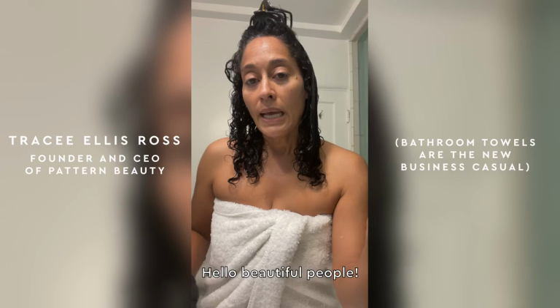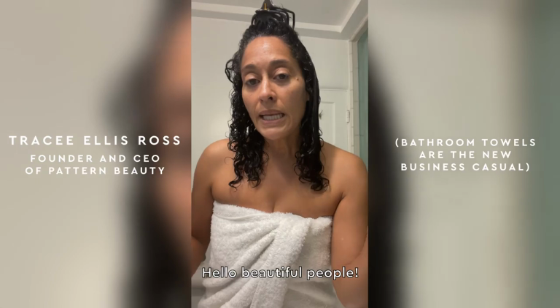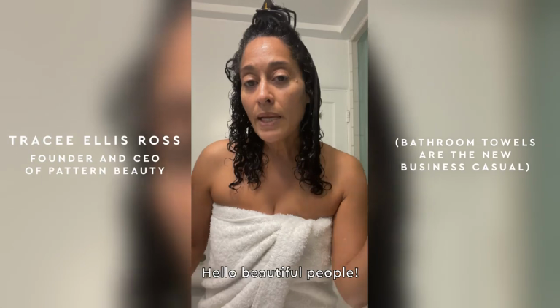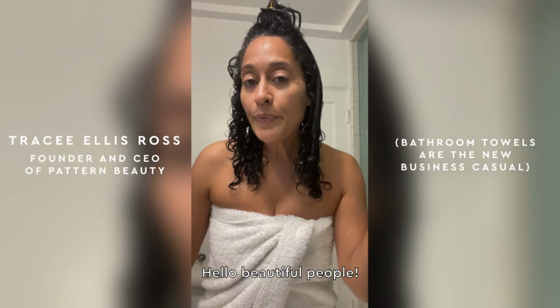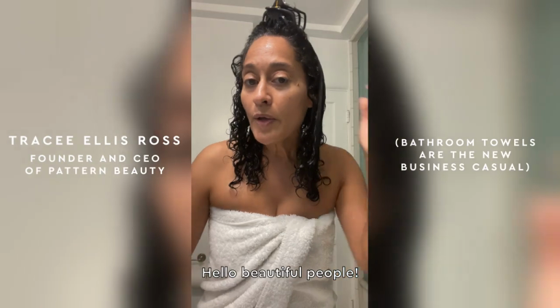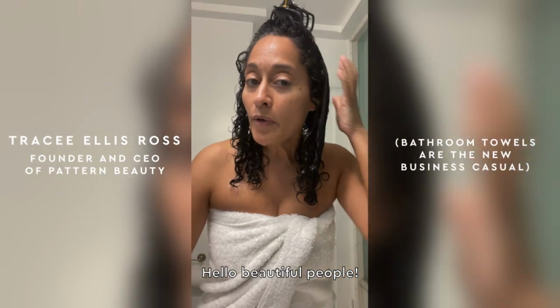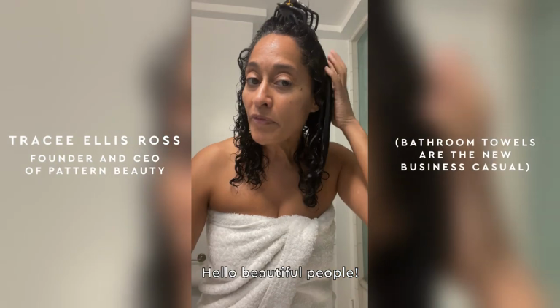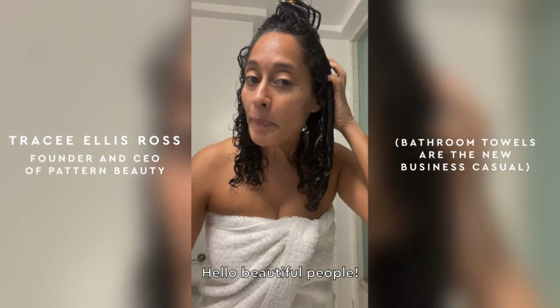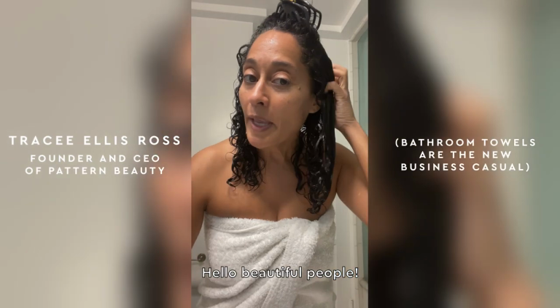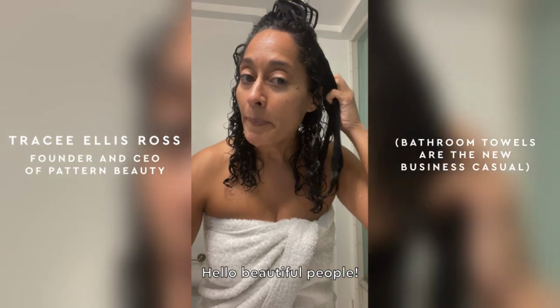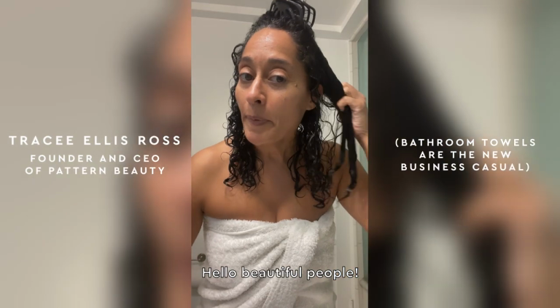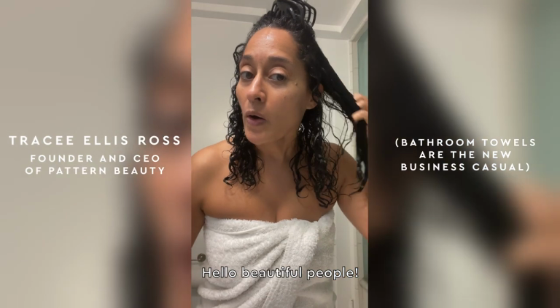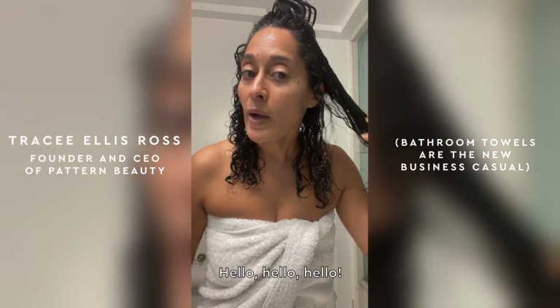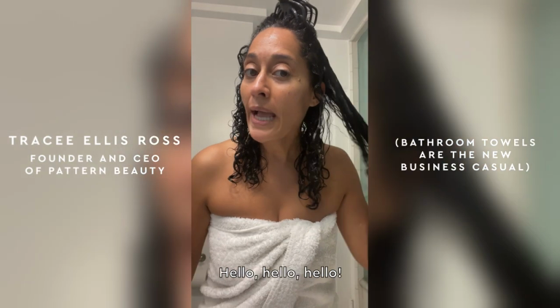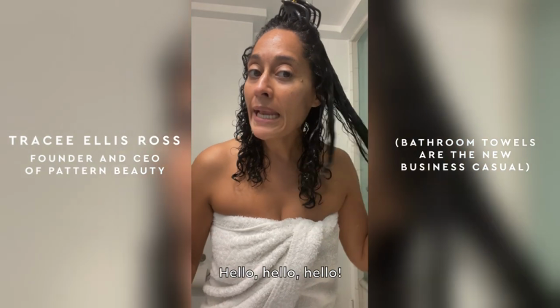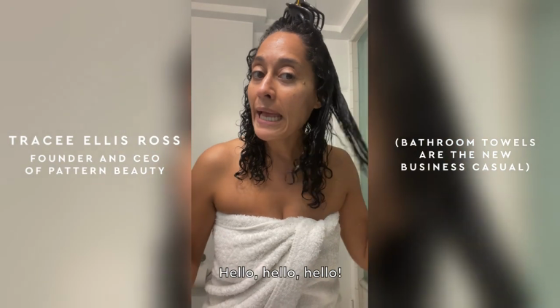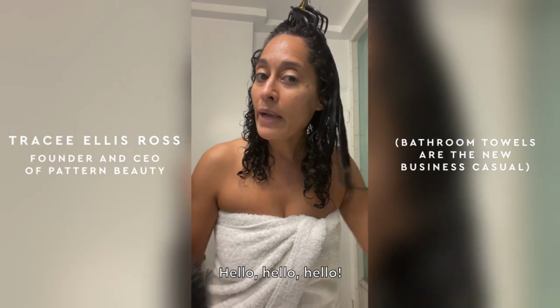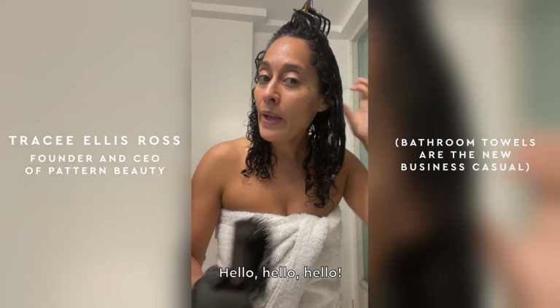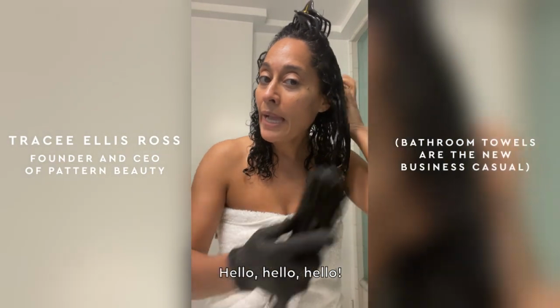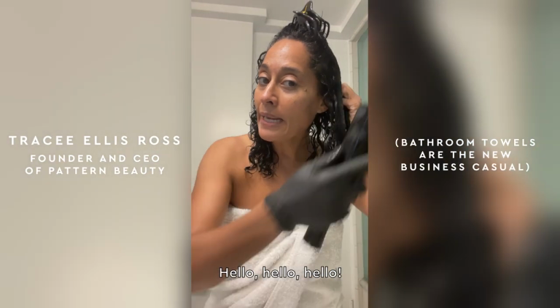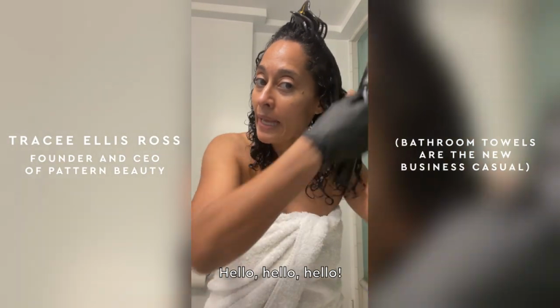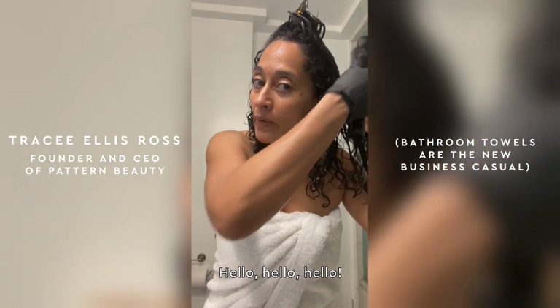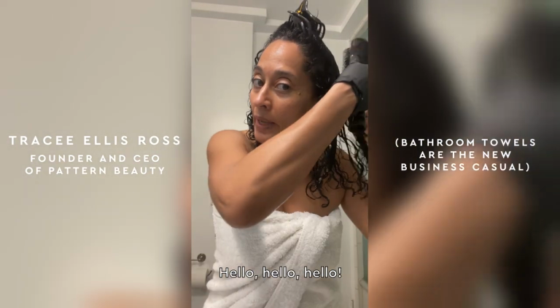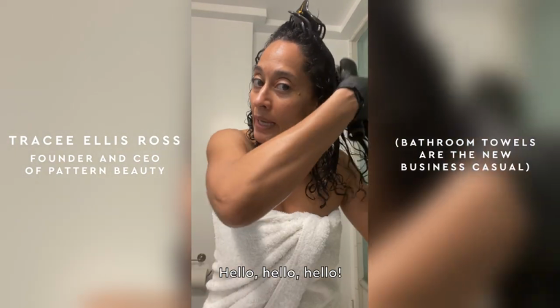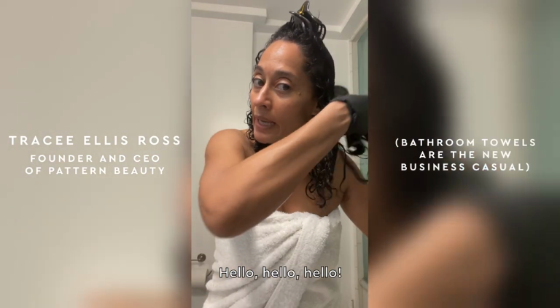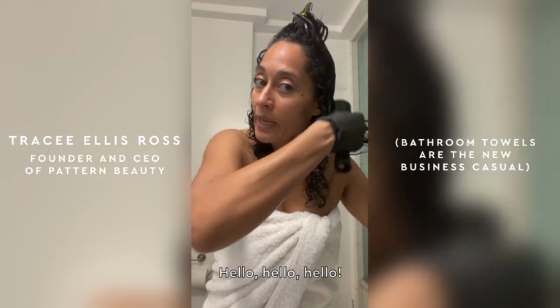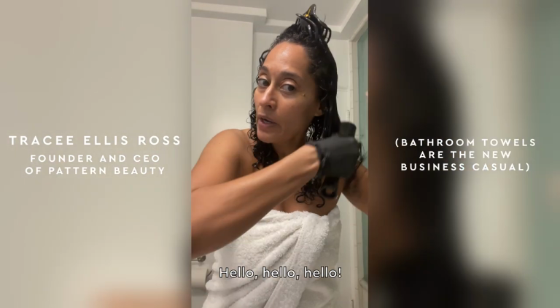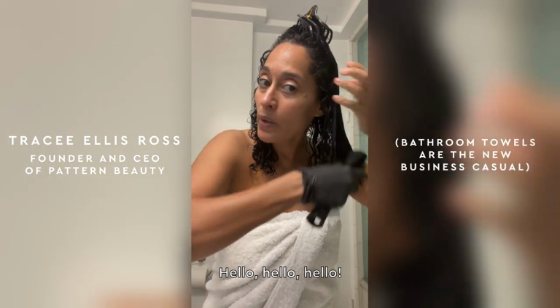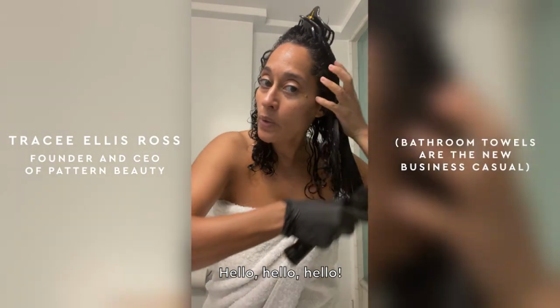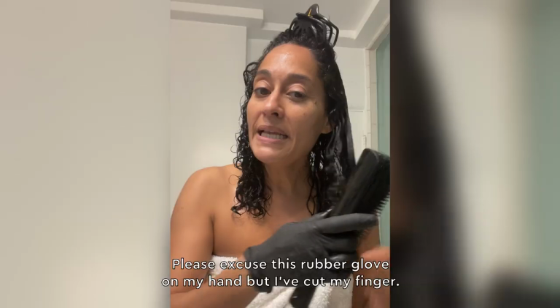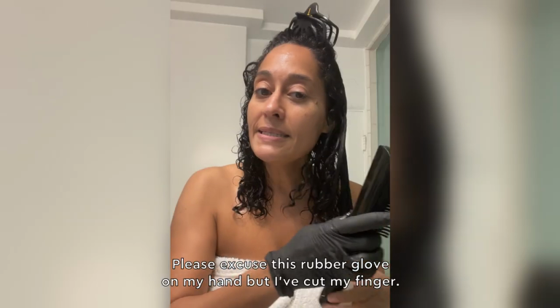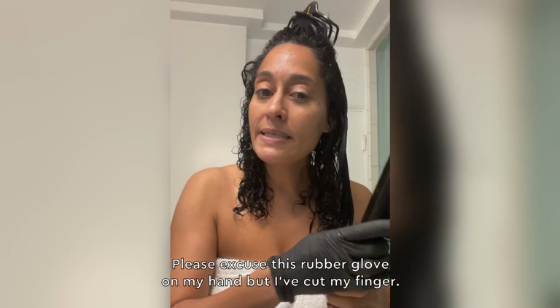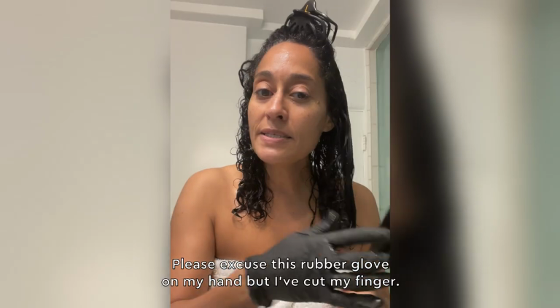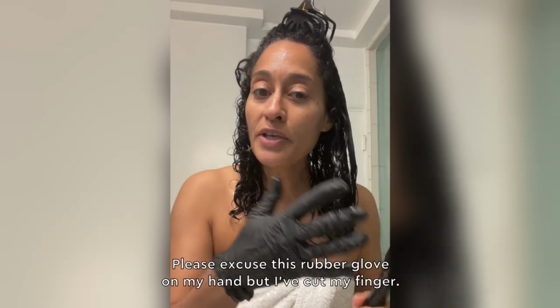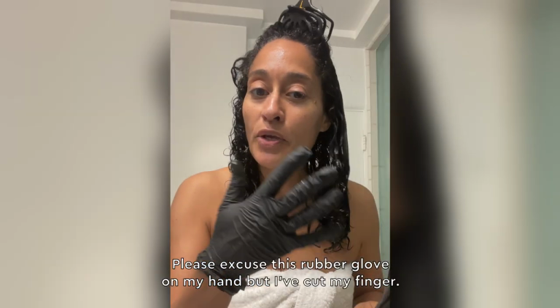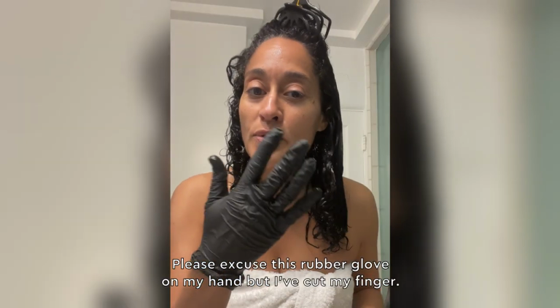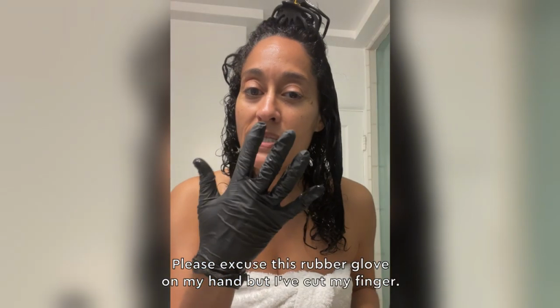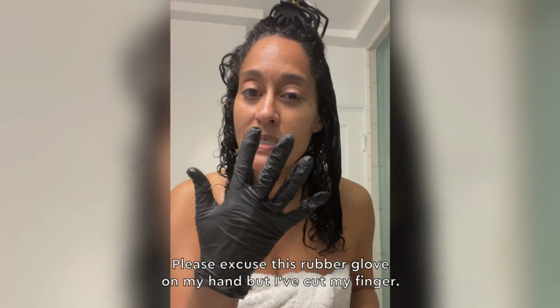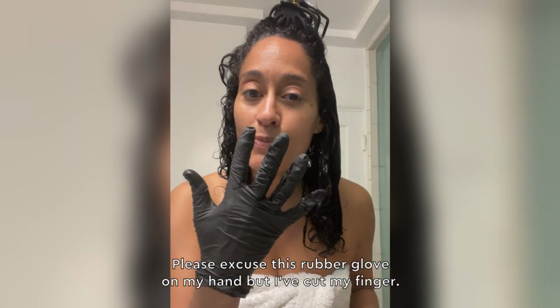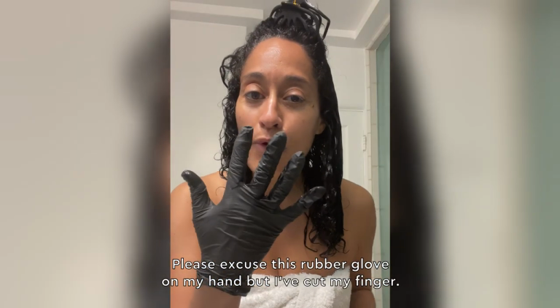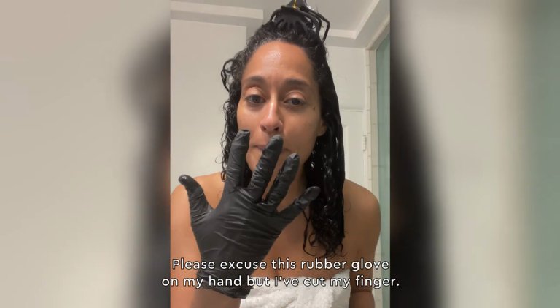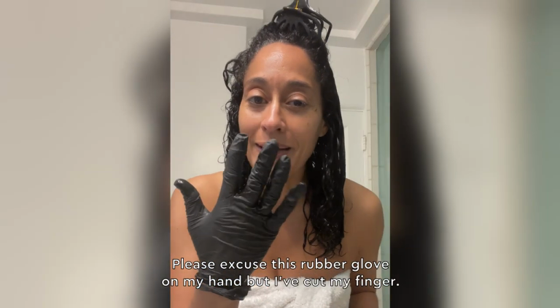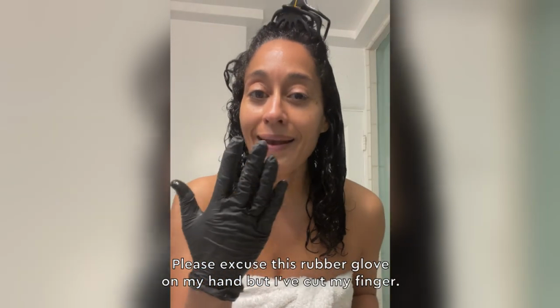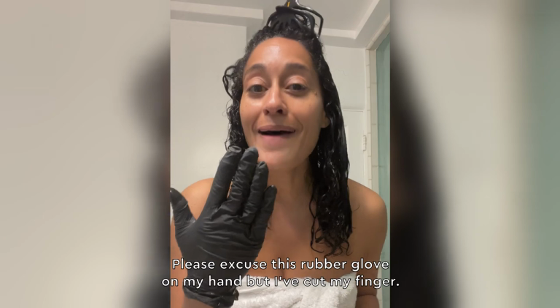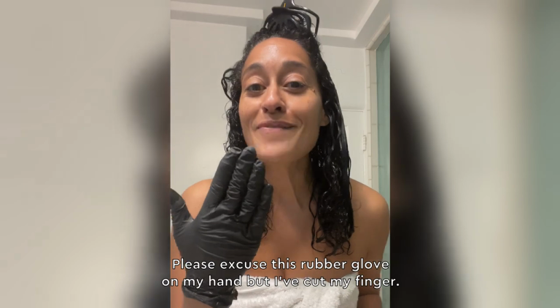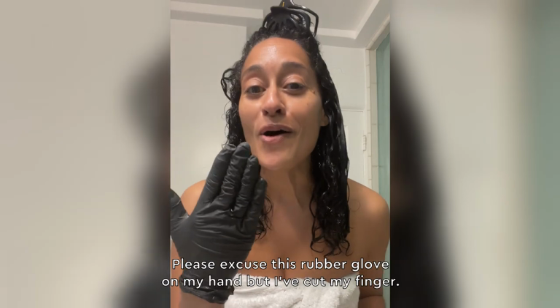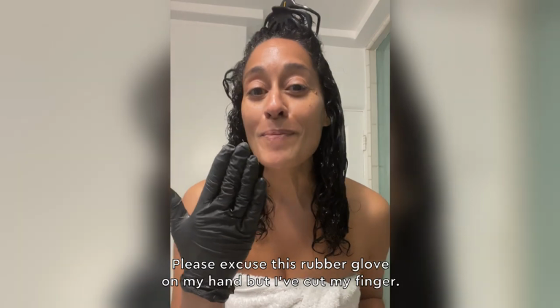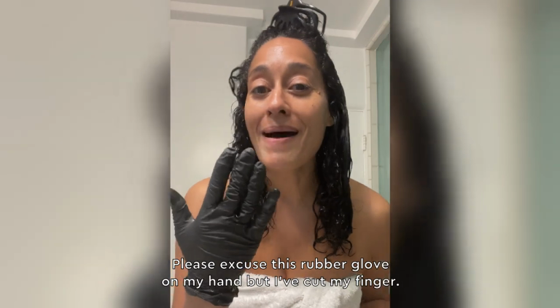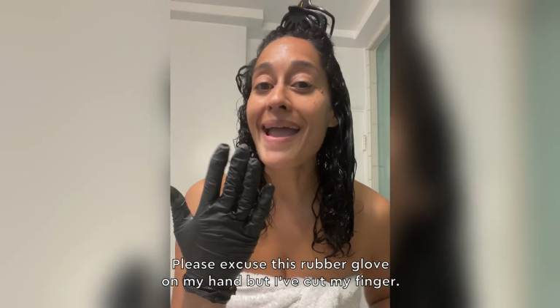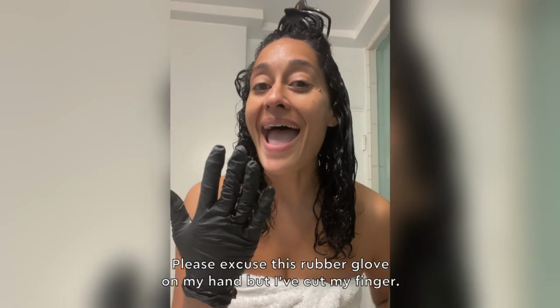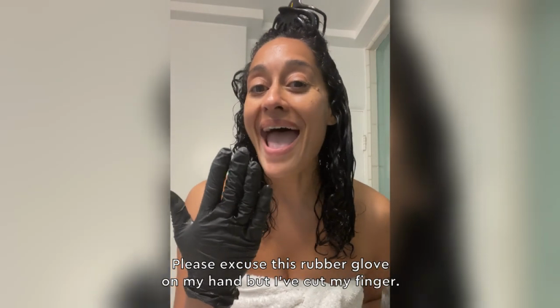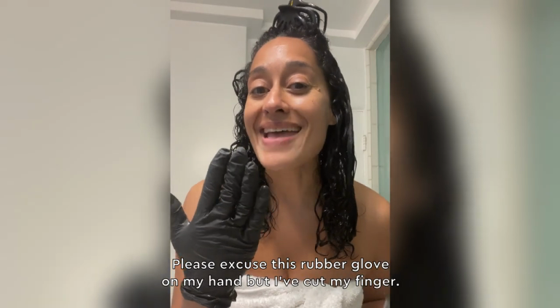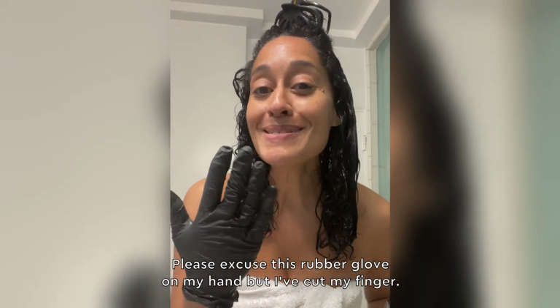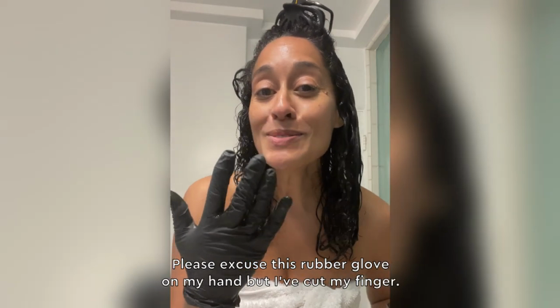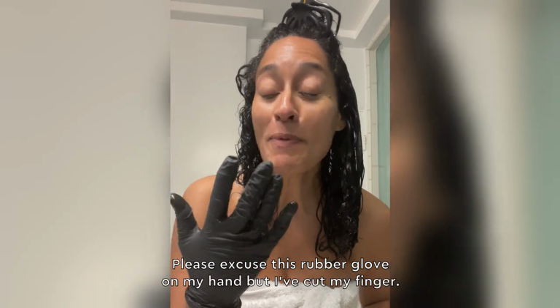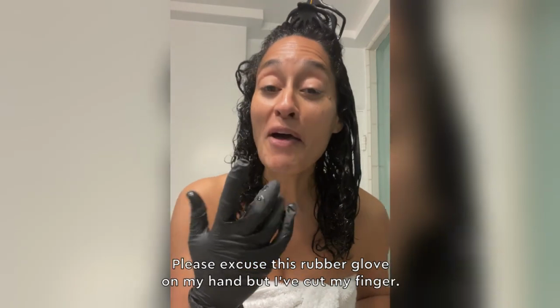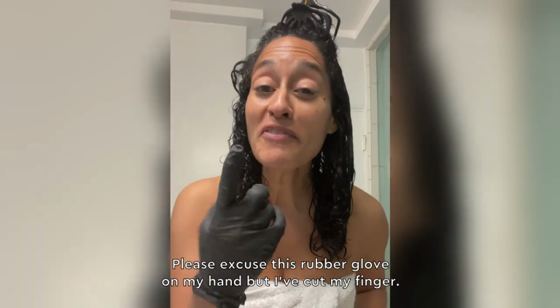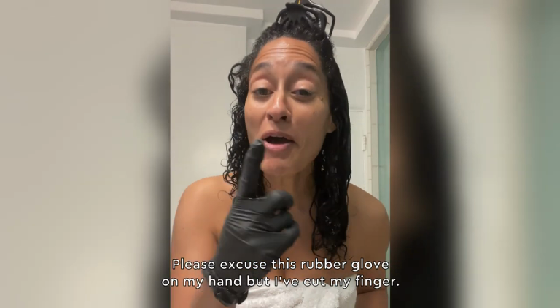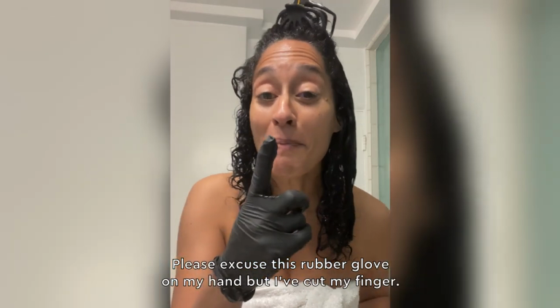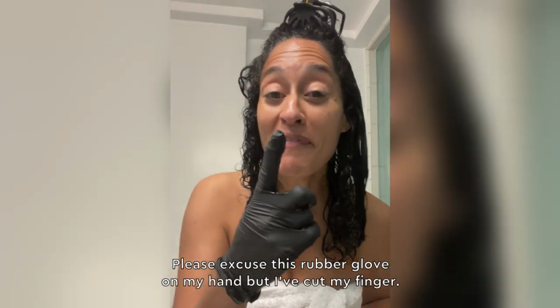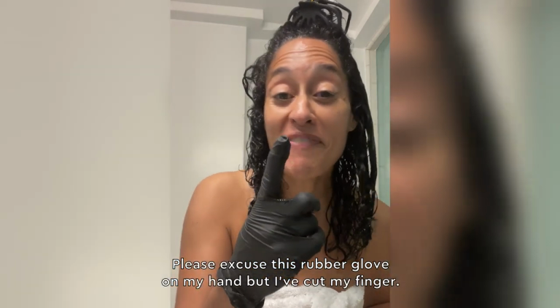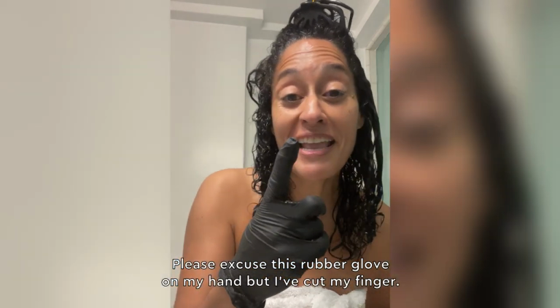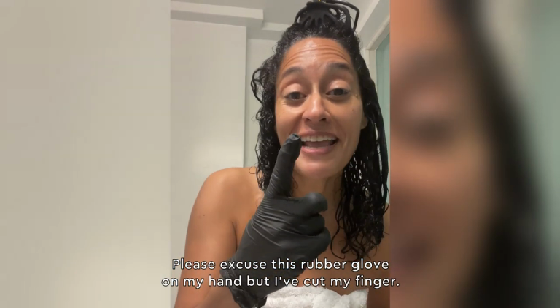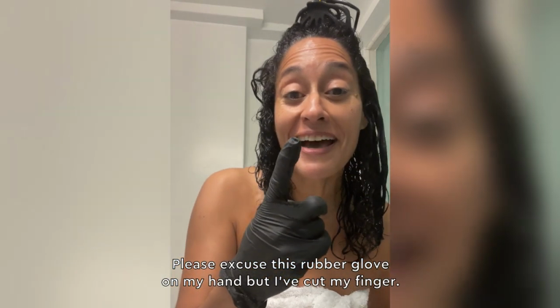Hello, beautiful people. Please excuse this rubber glove on my hand, but I've cut my finger.